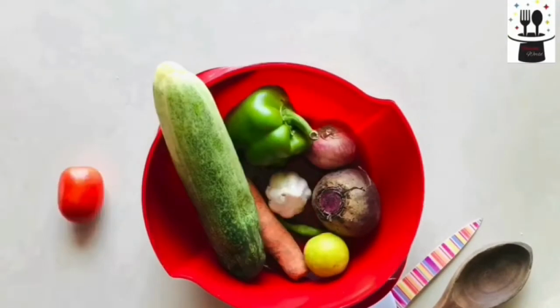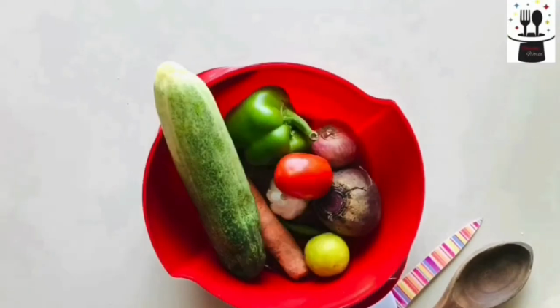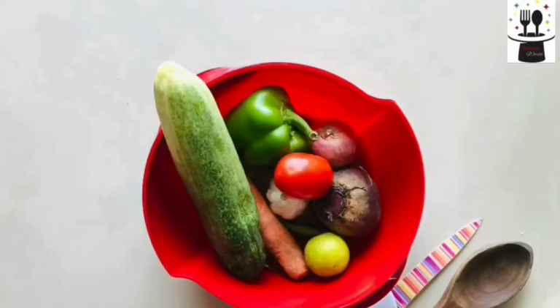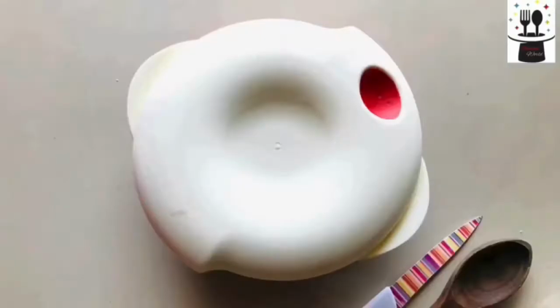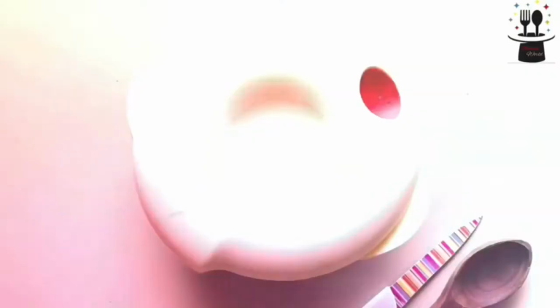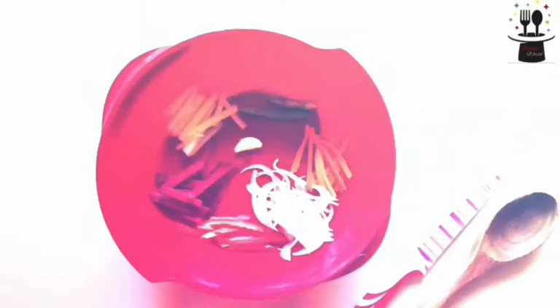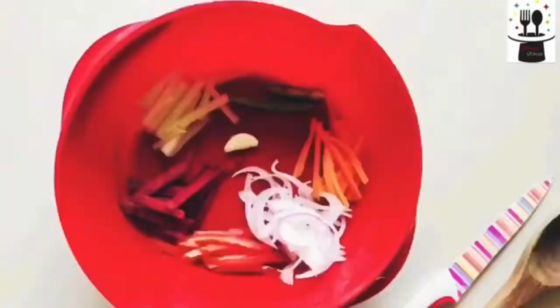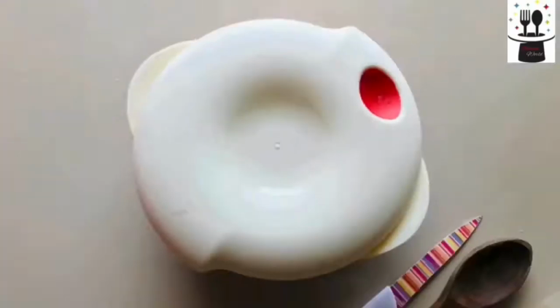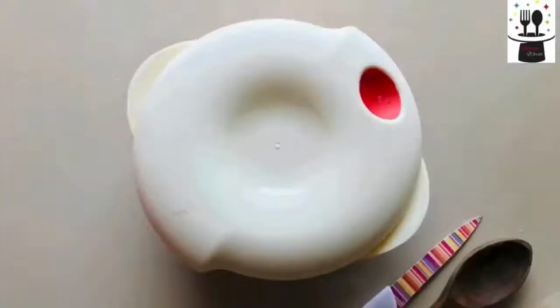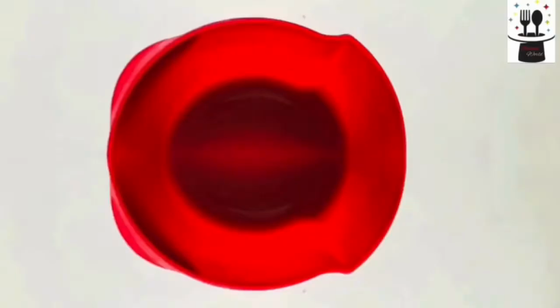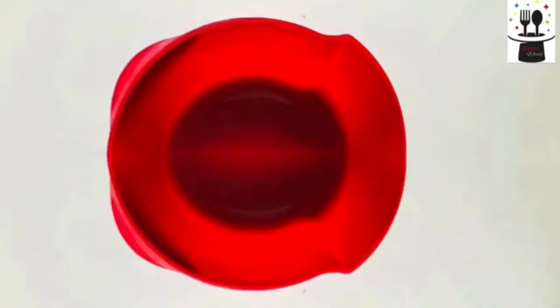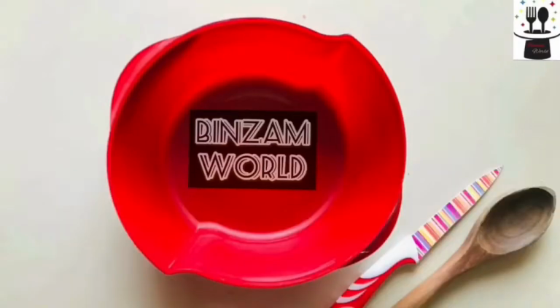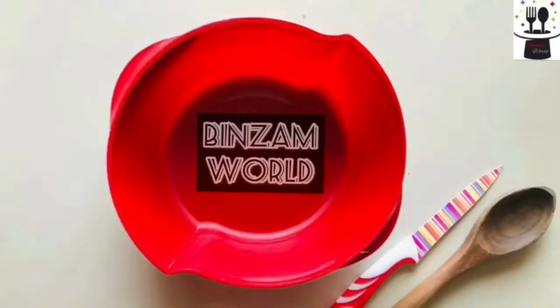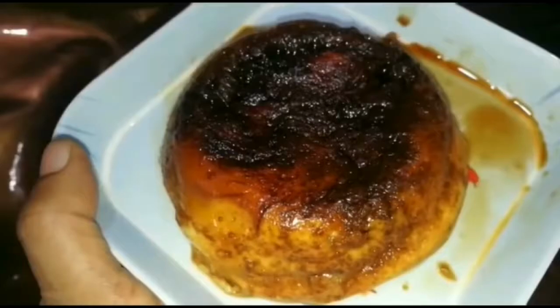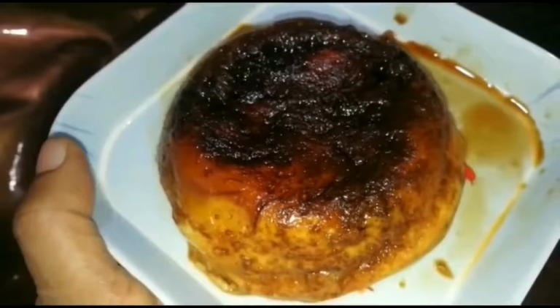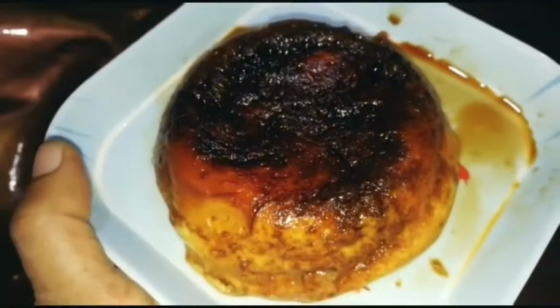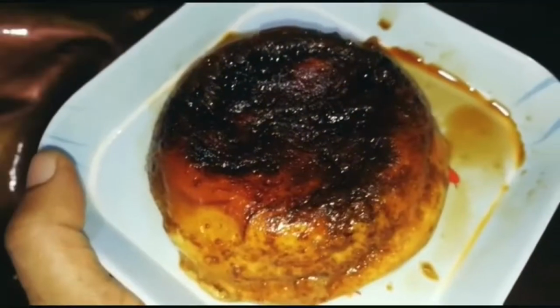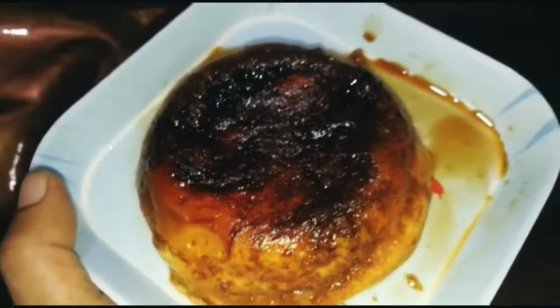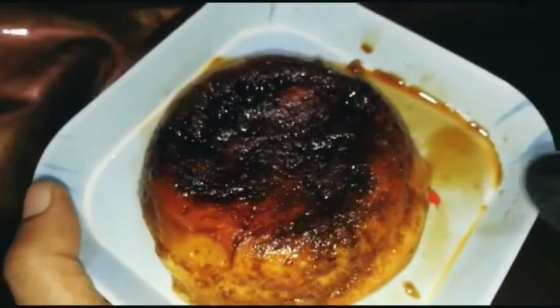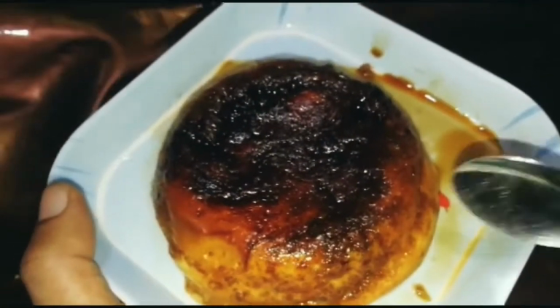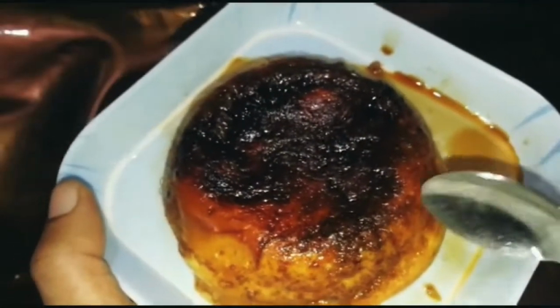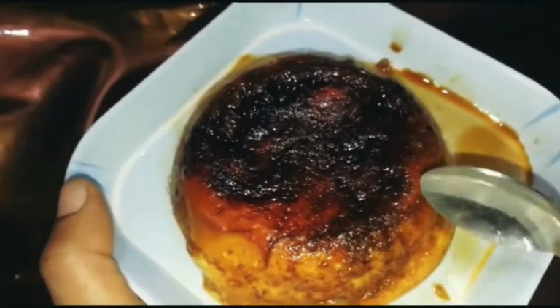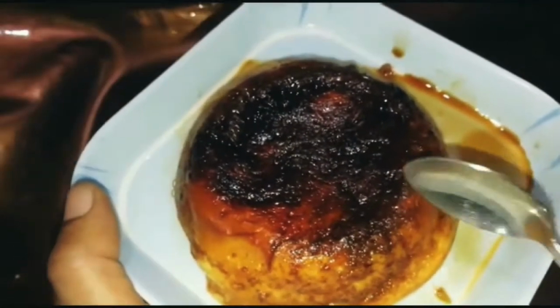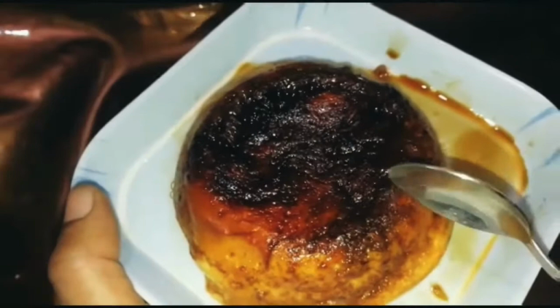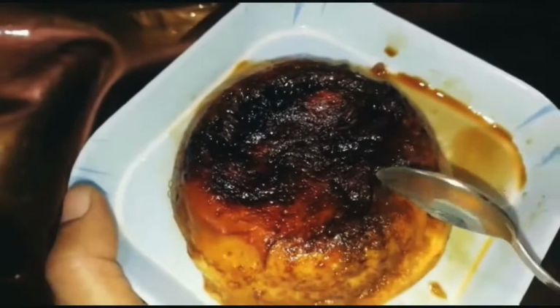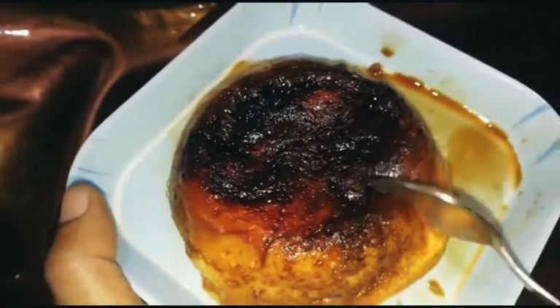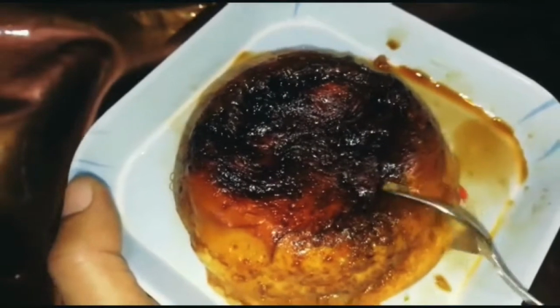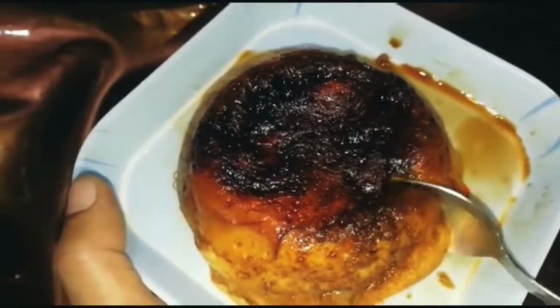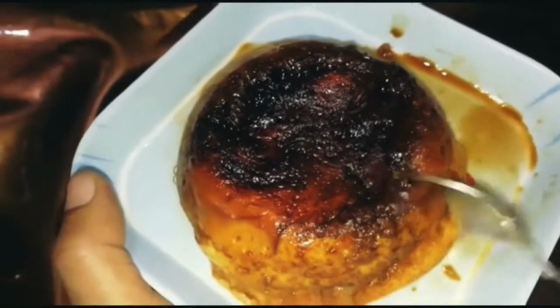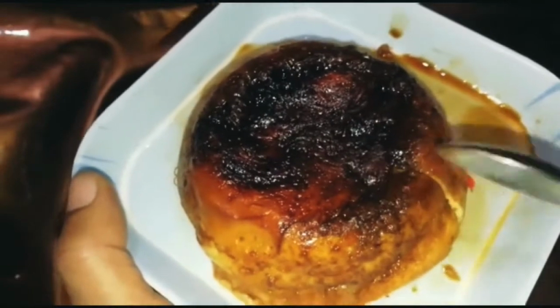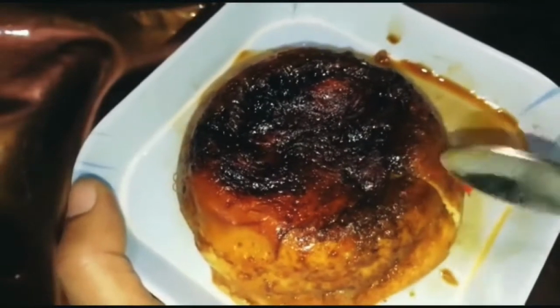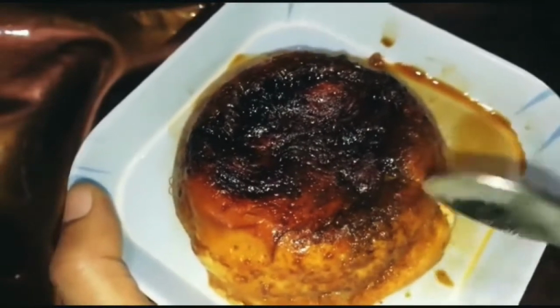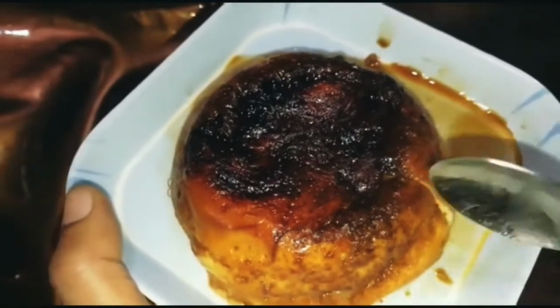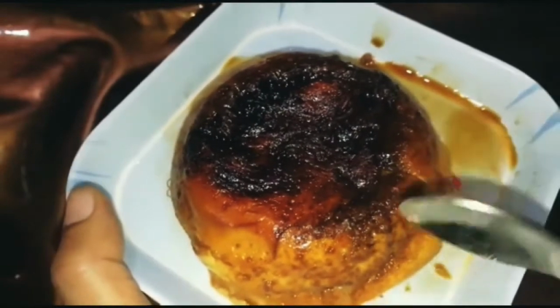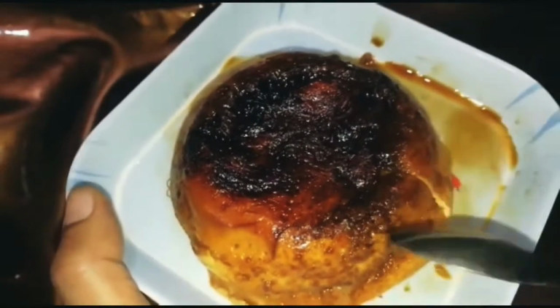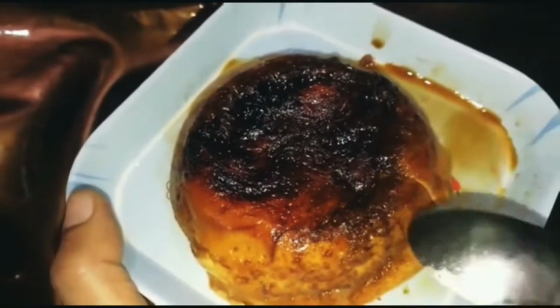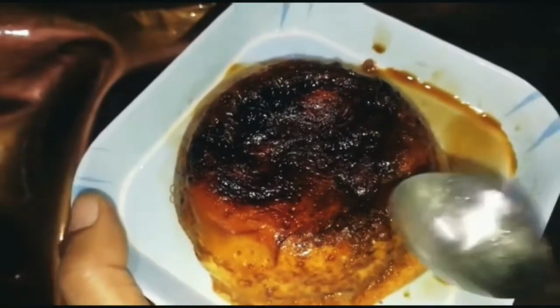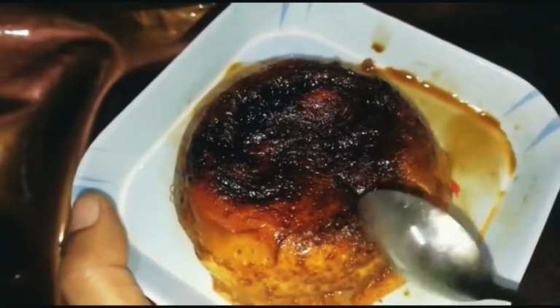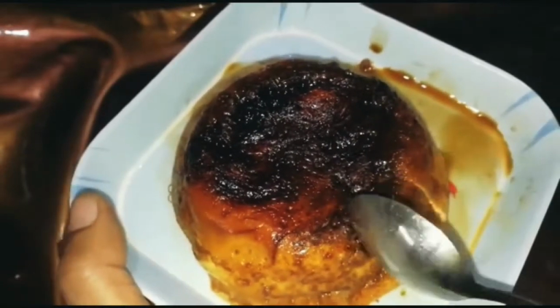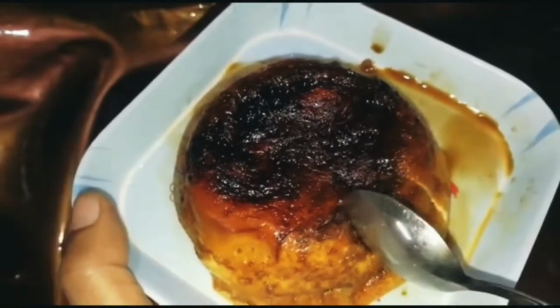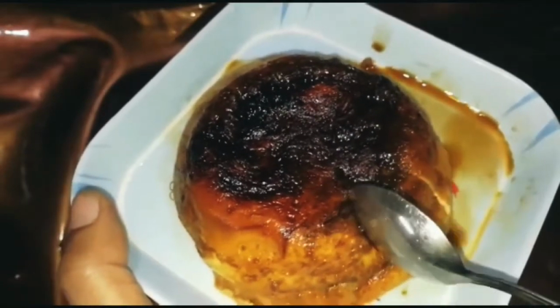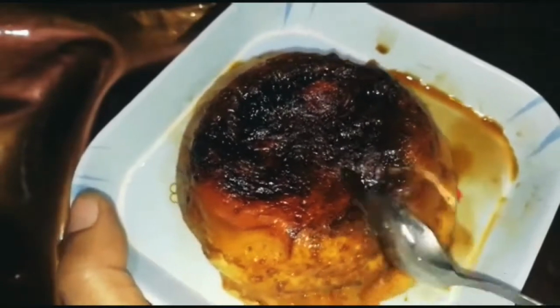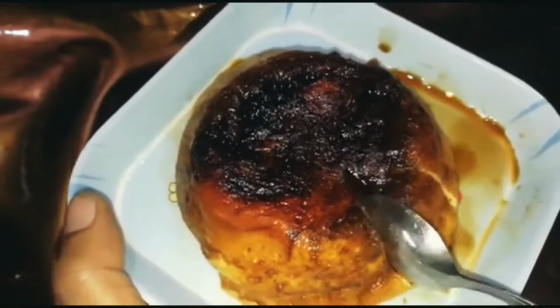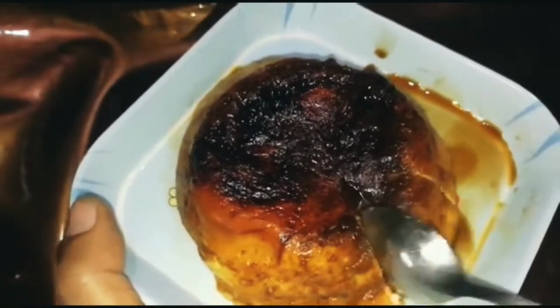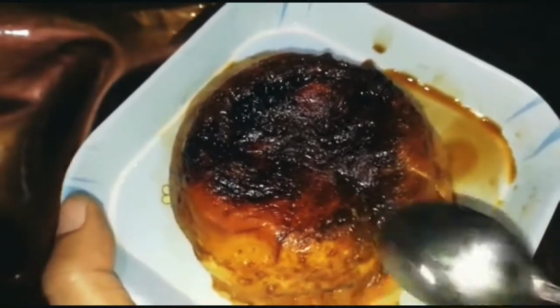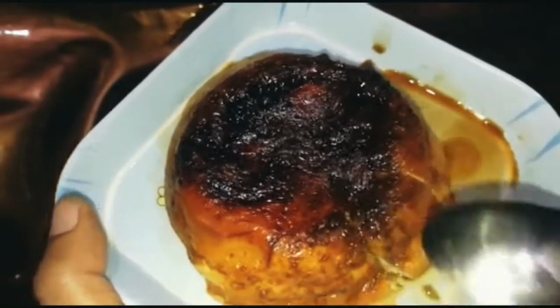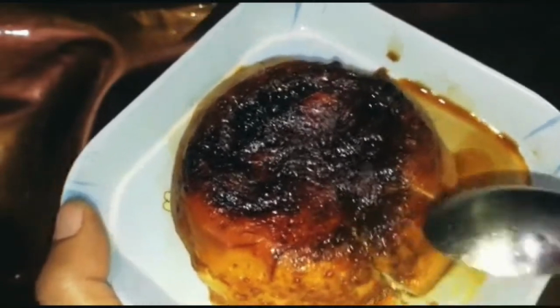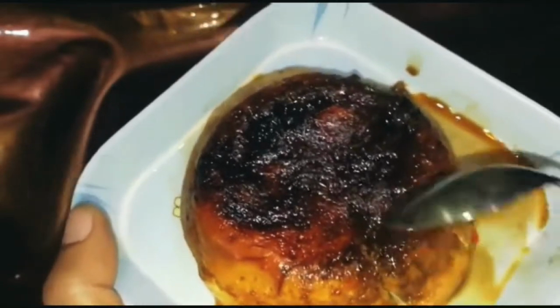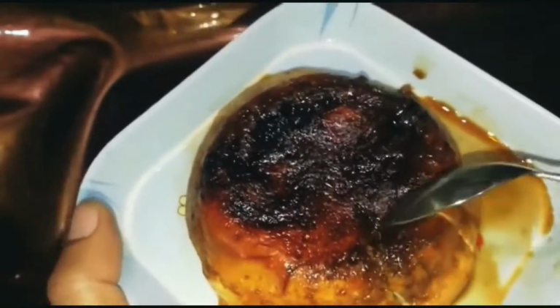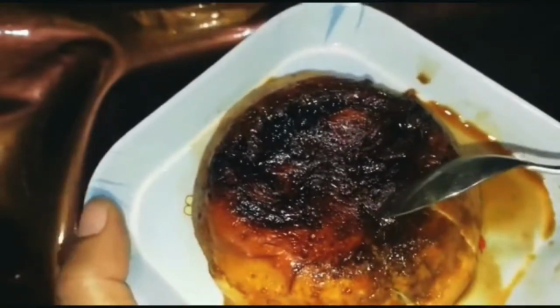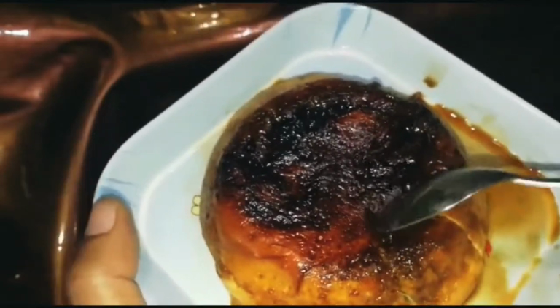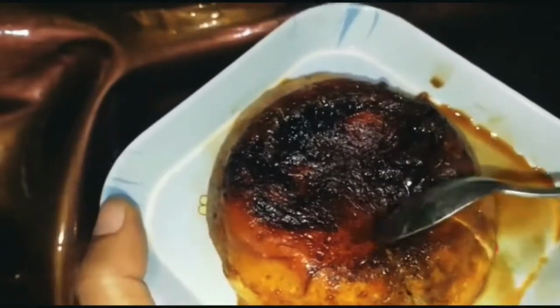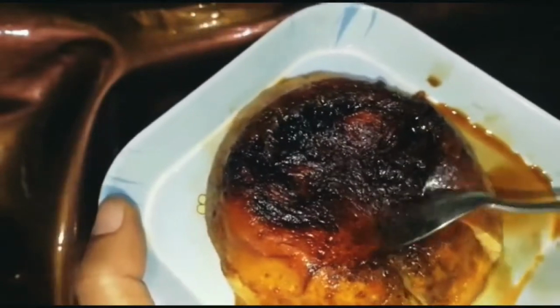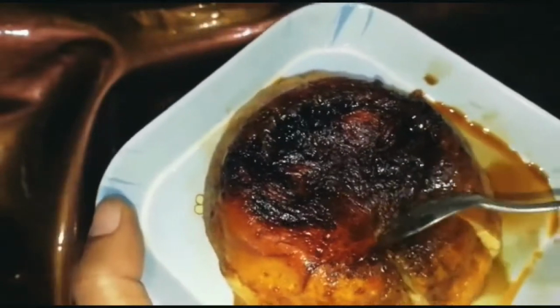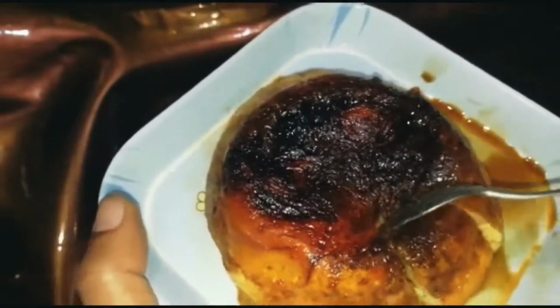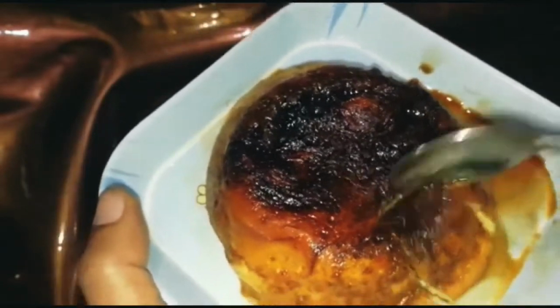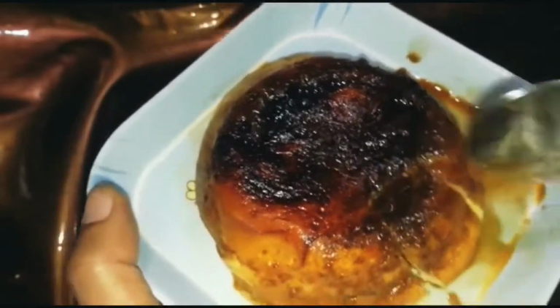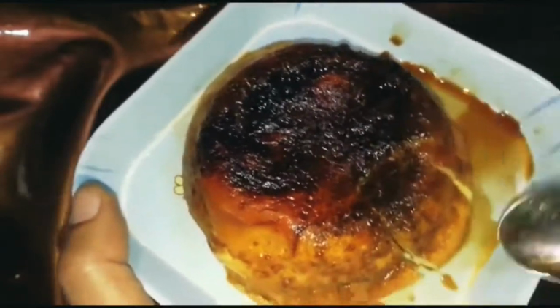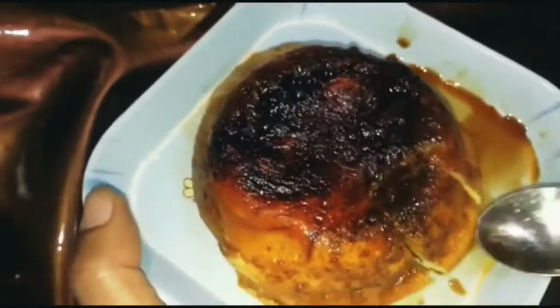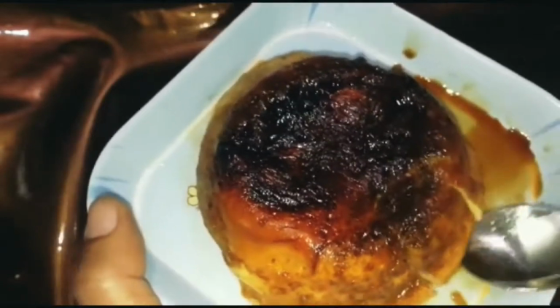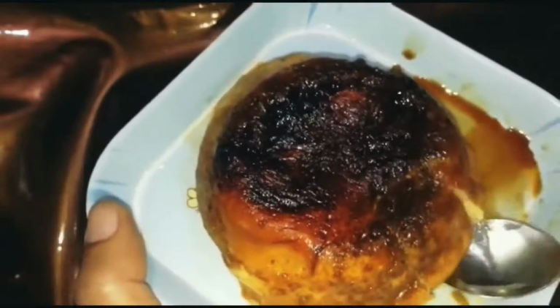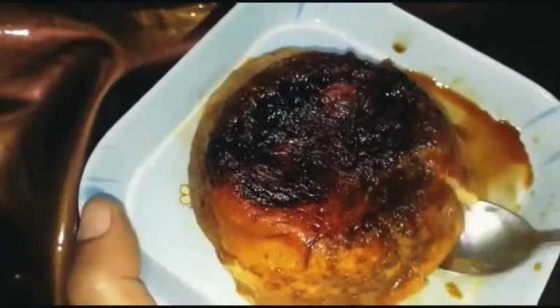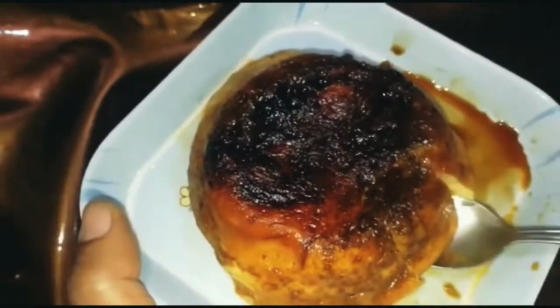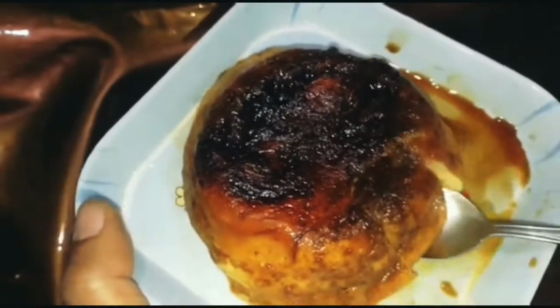We are ready to add some ingredients. We are ready to add a caramel in a microwave oven.